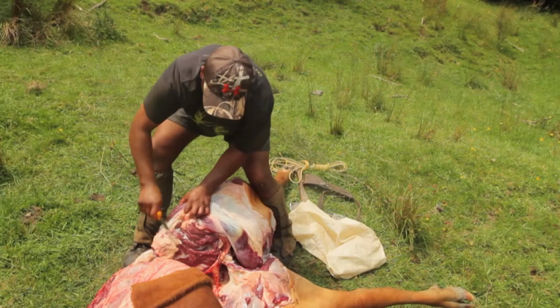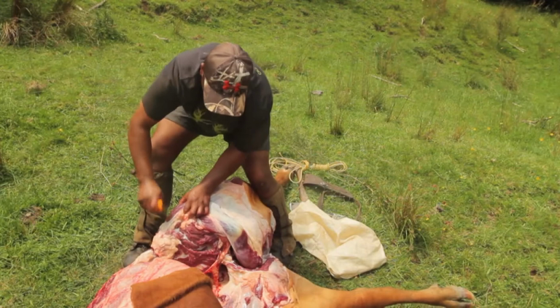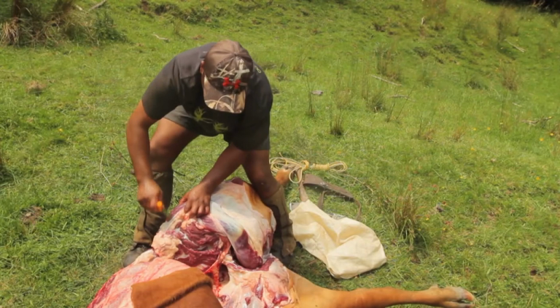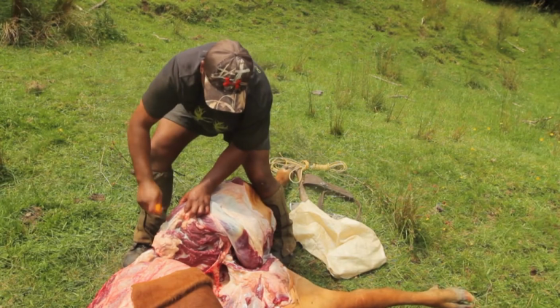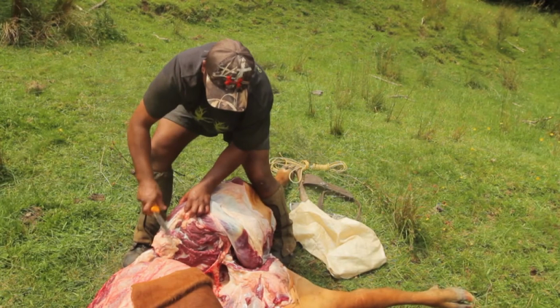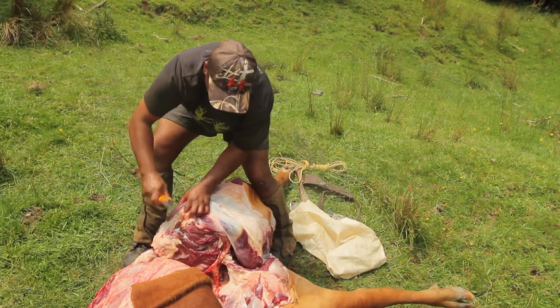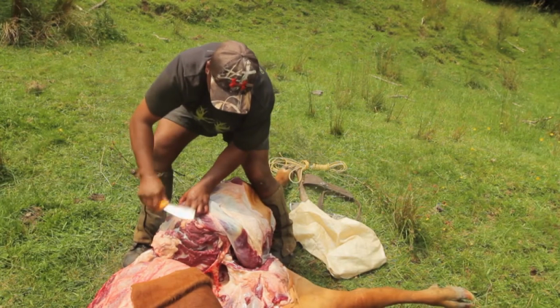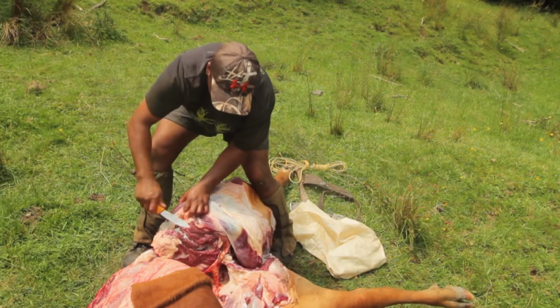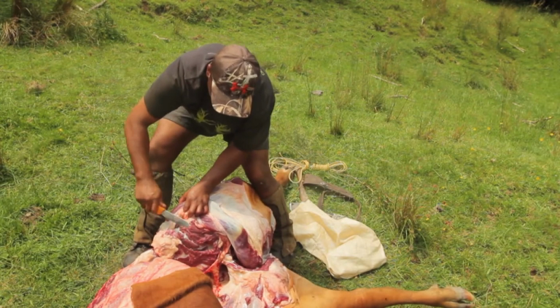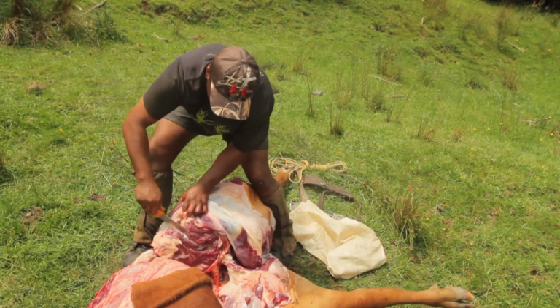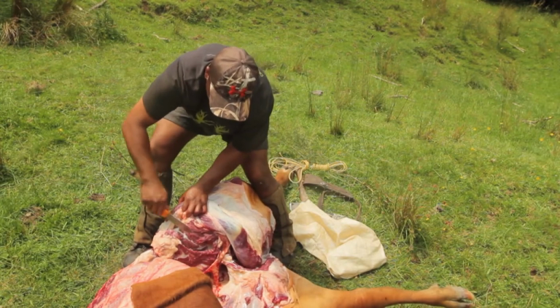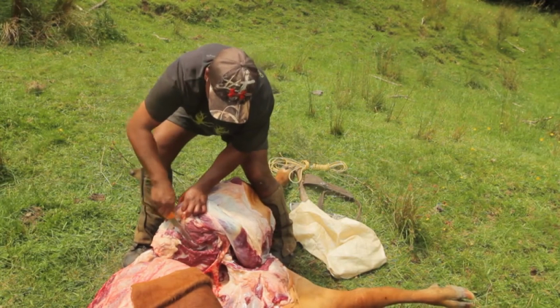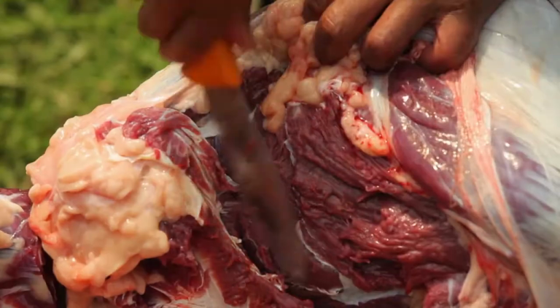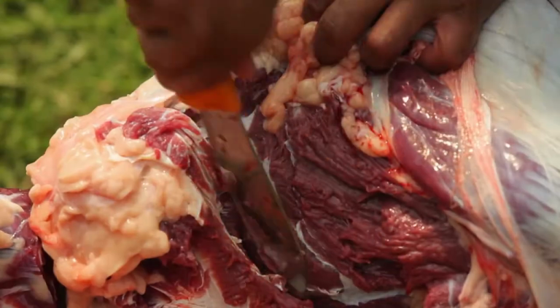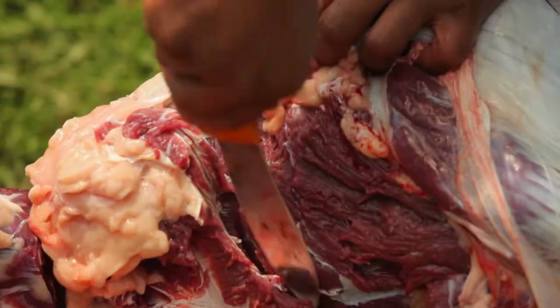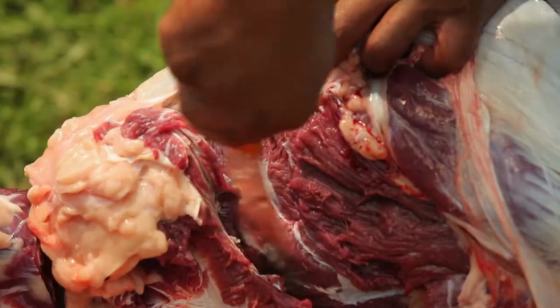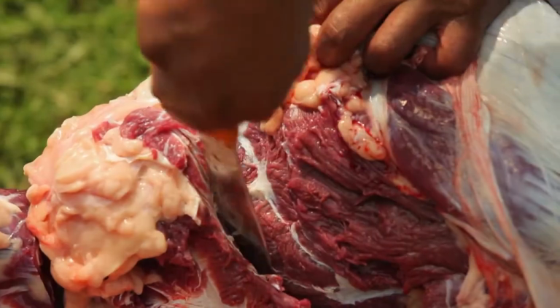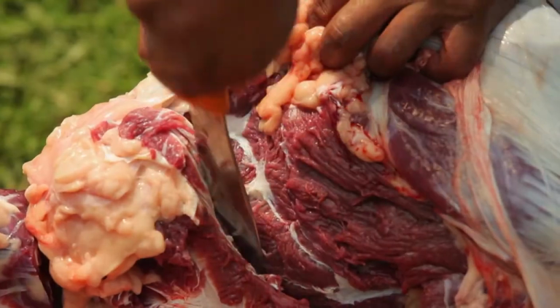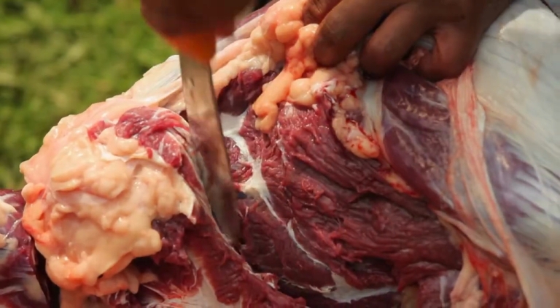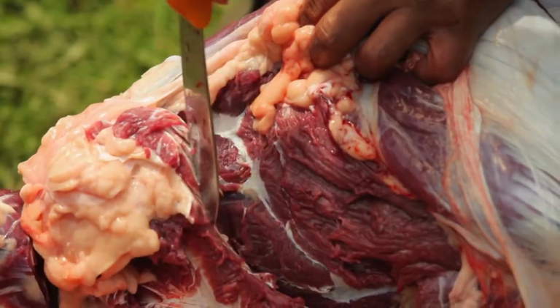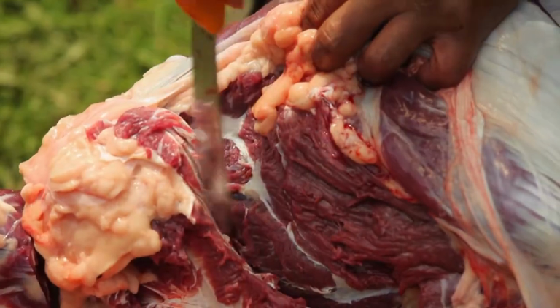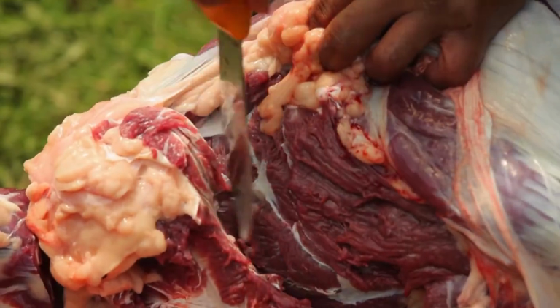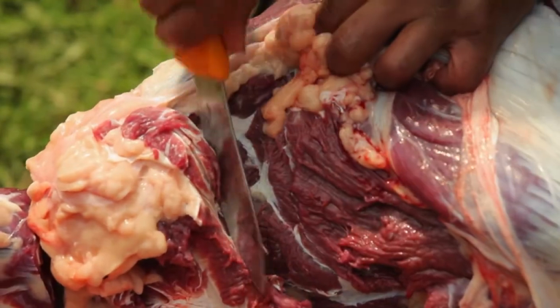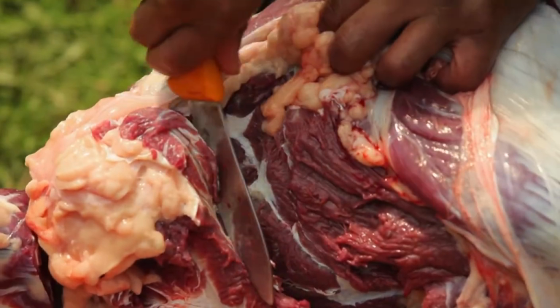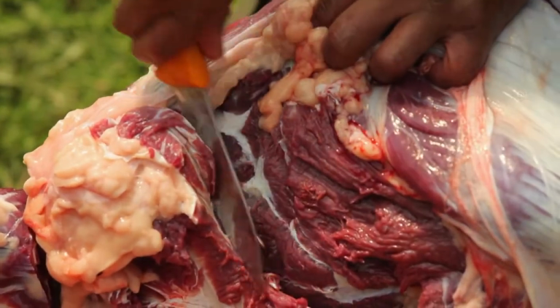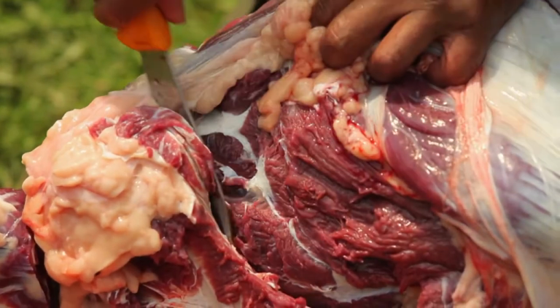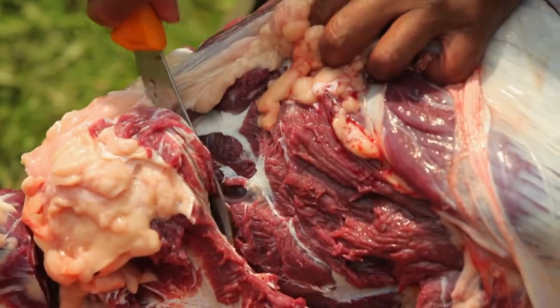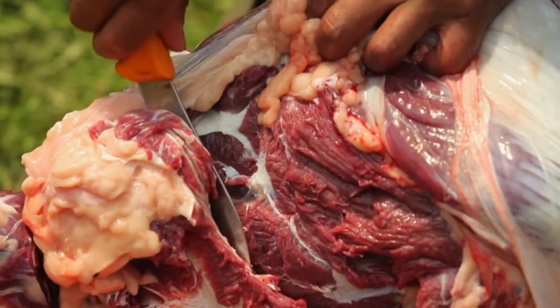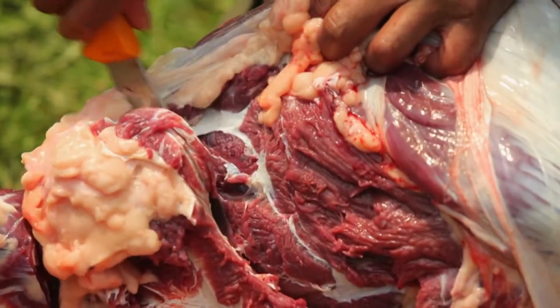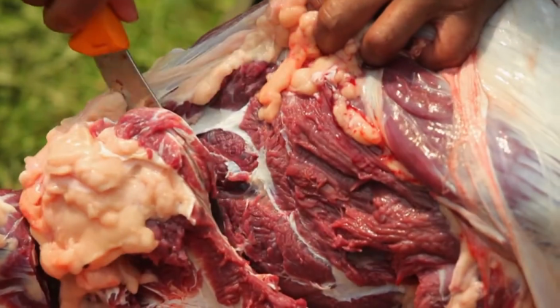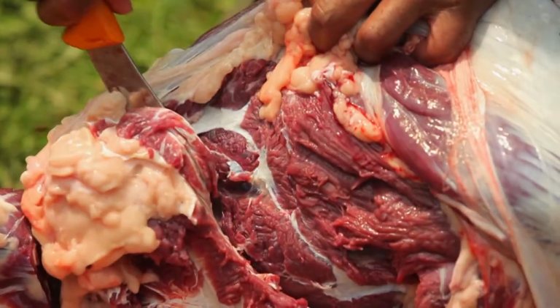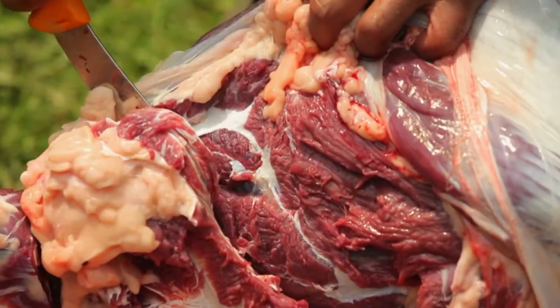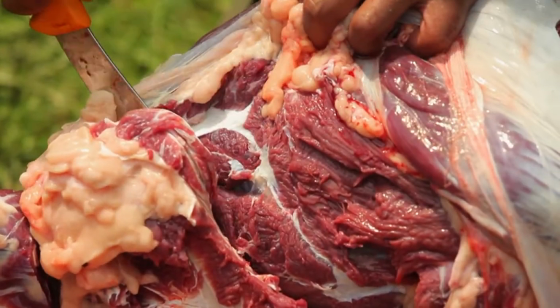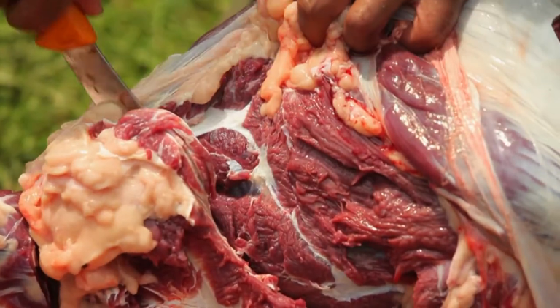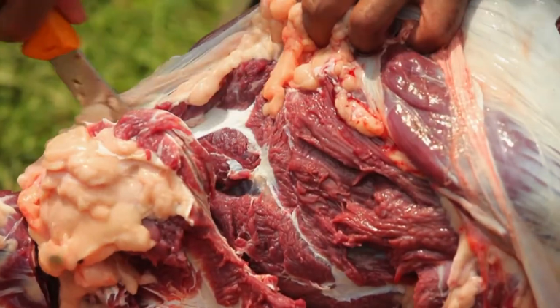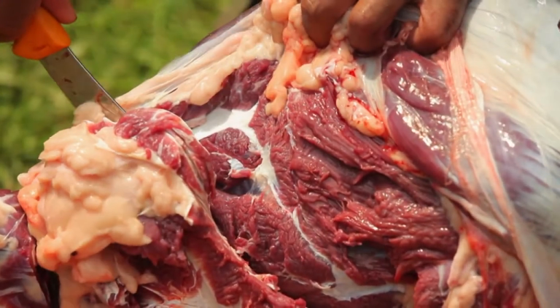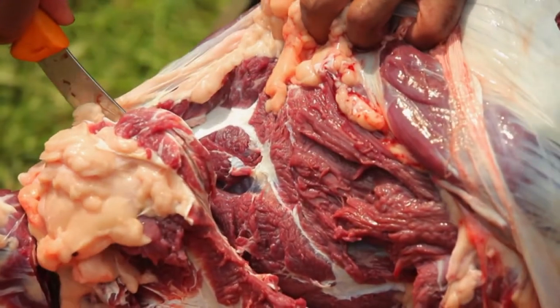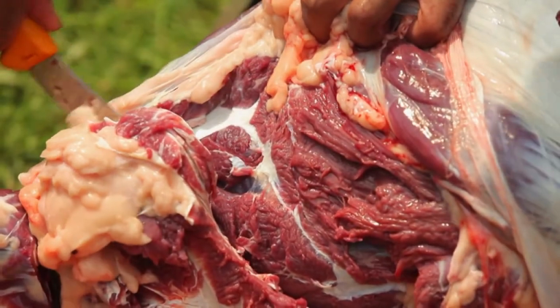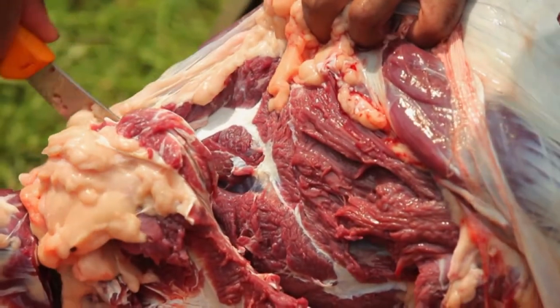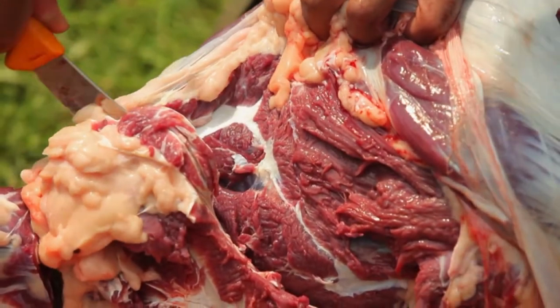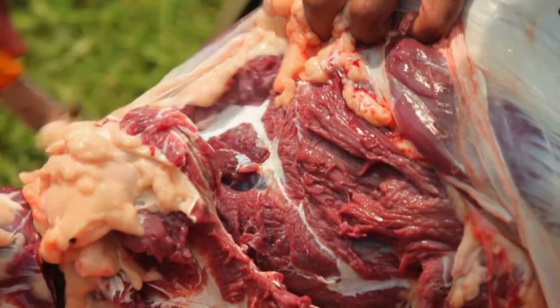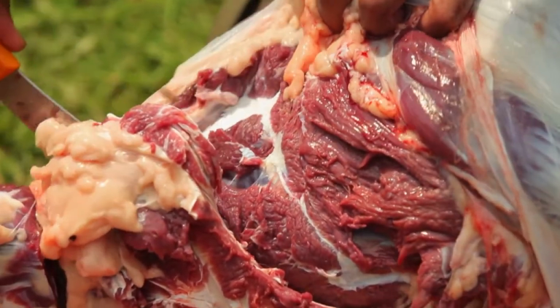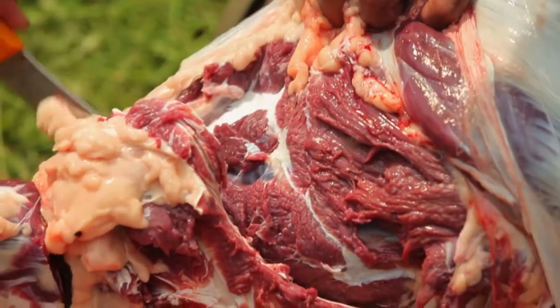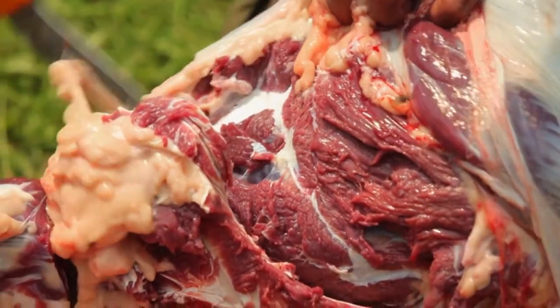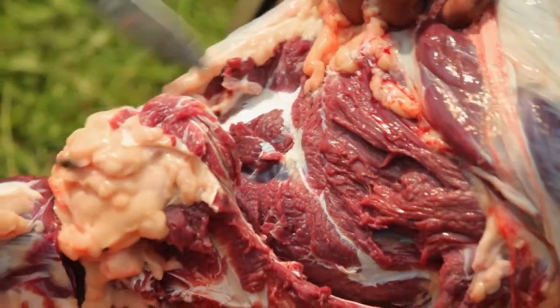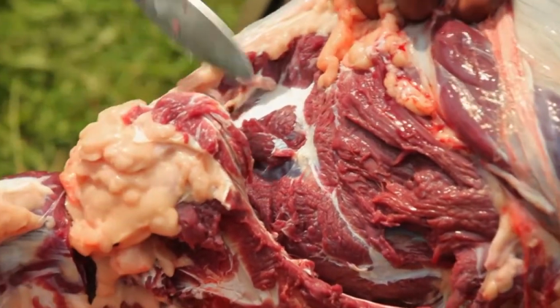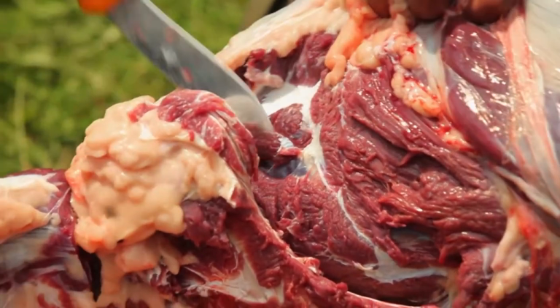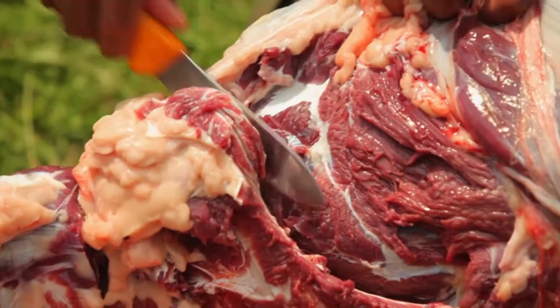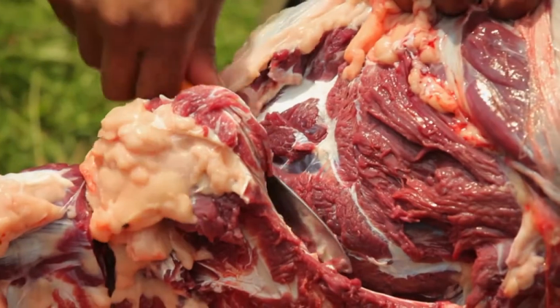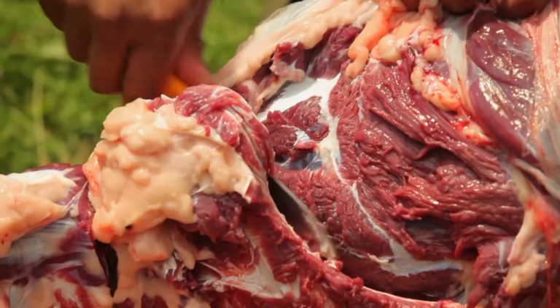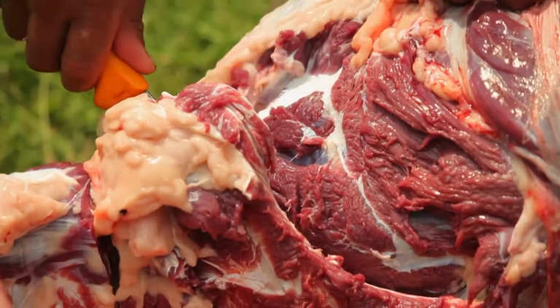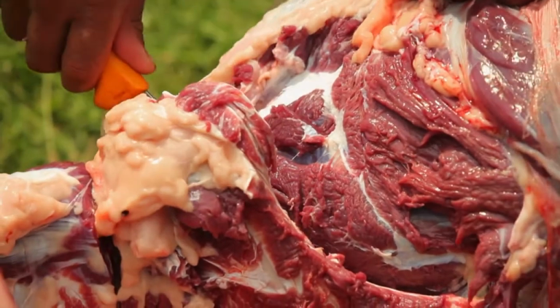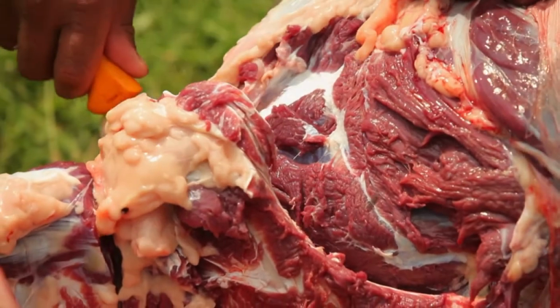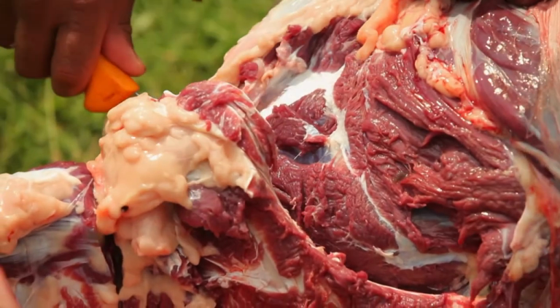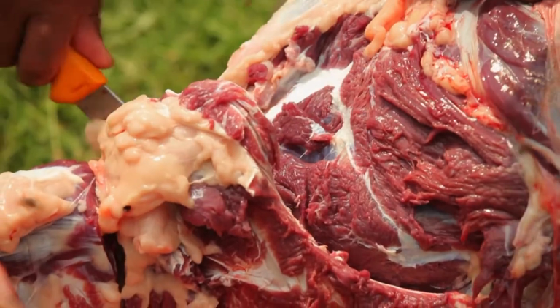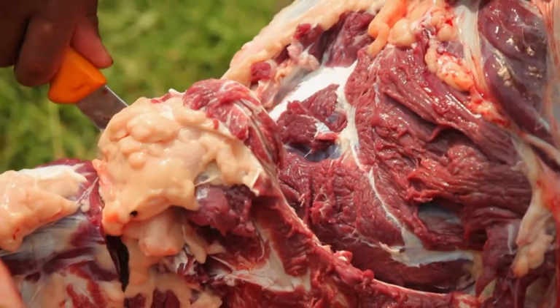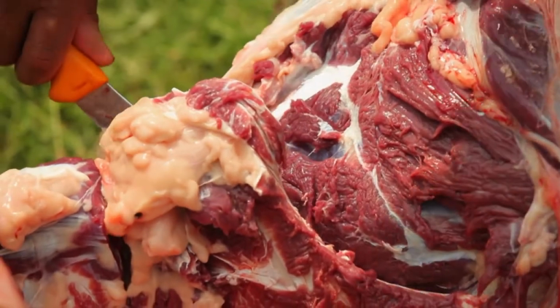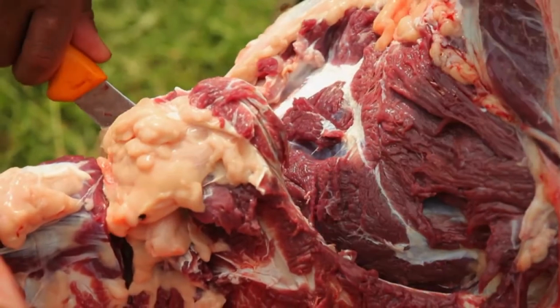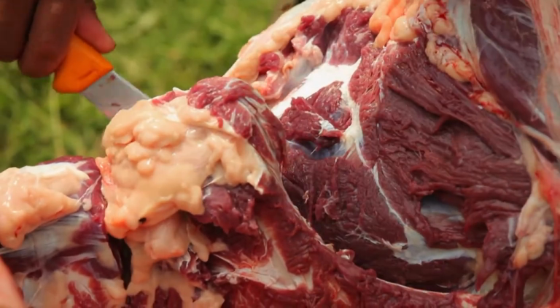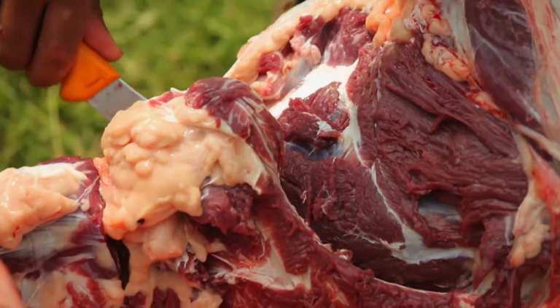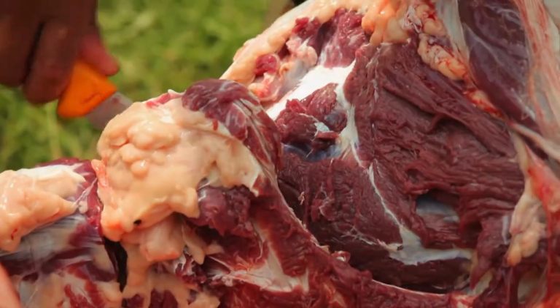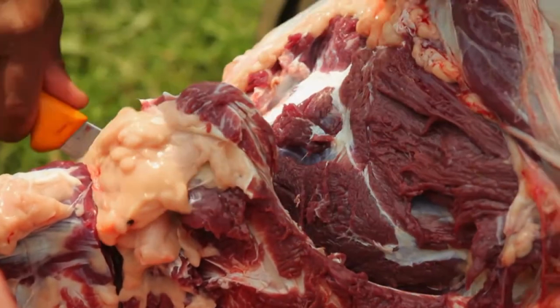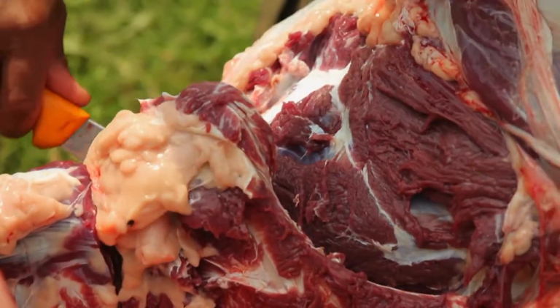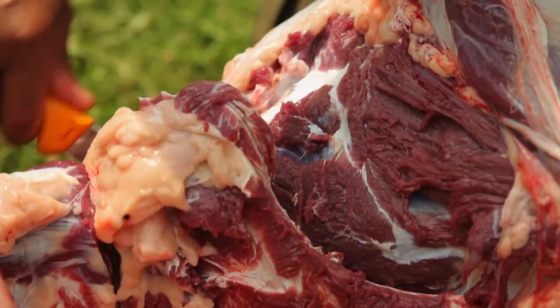That's that part there. Work your way around, just stay hard up against that bone and it'll just slowly fall away.